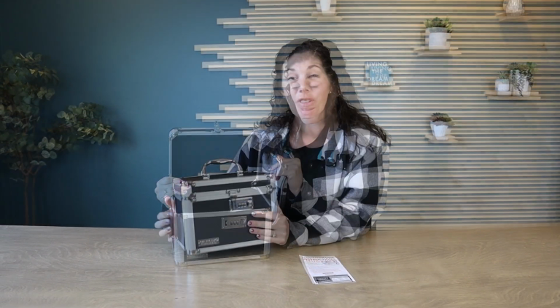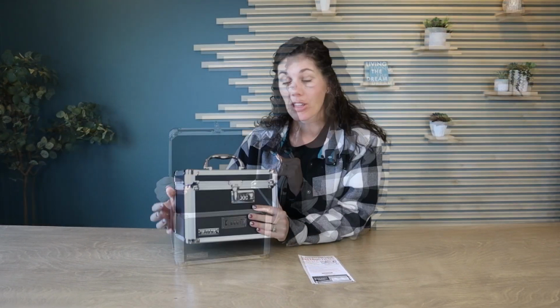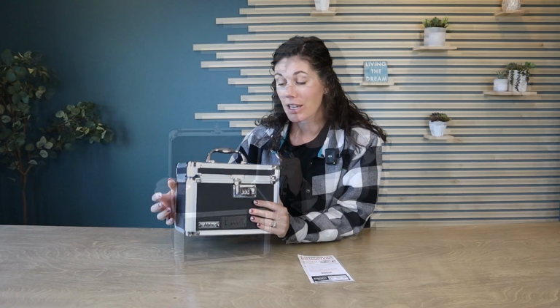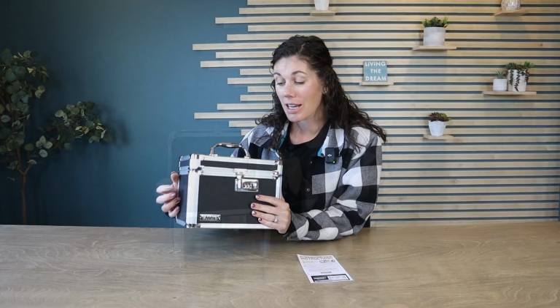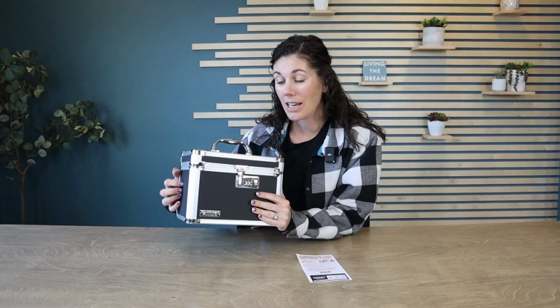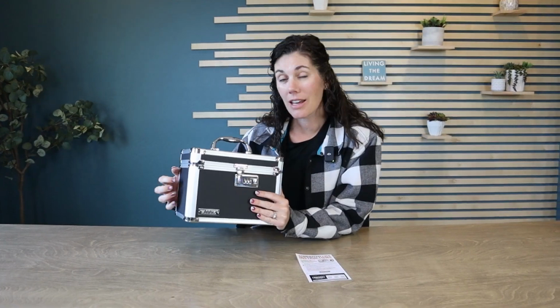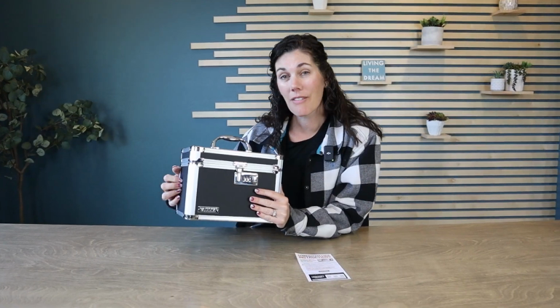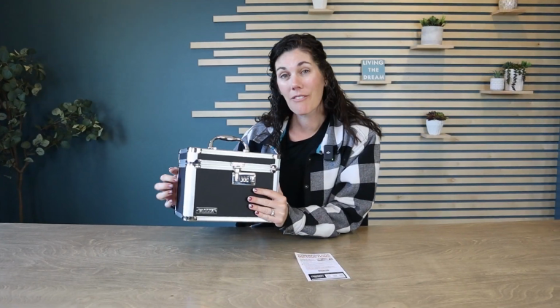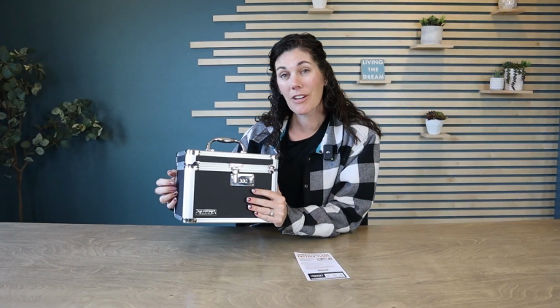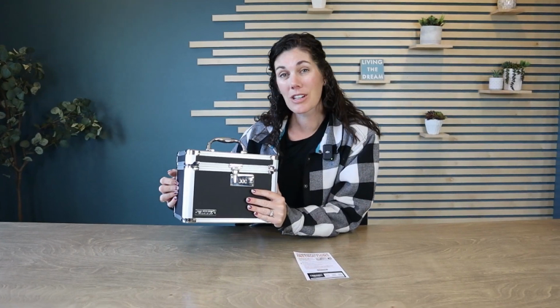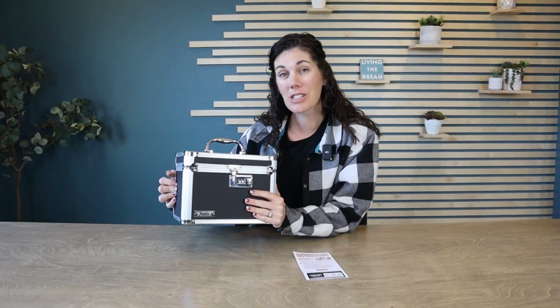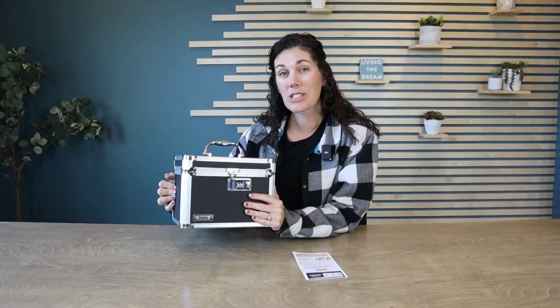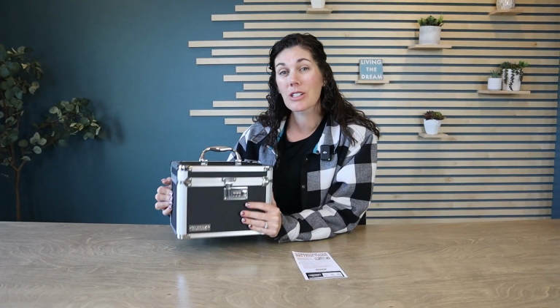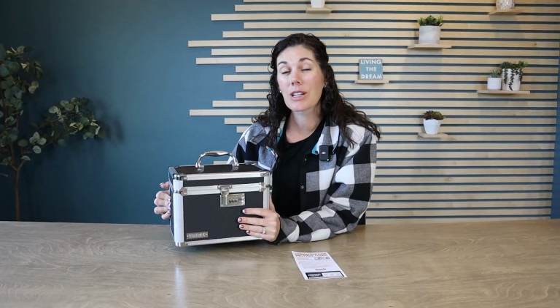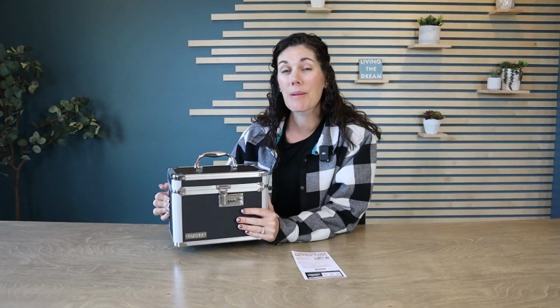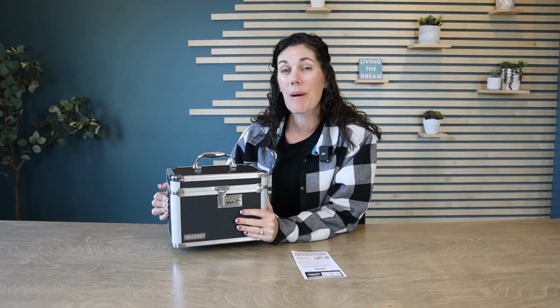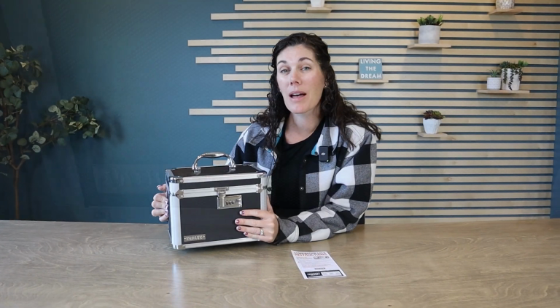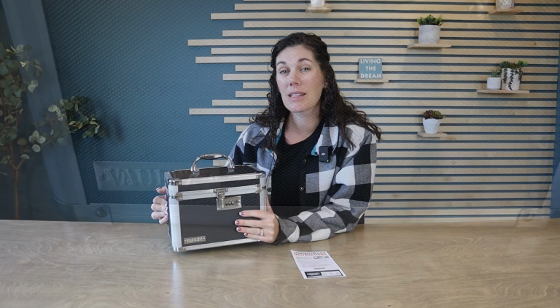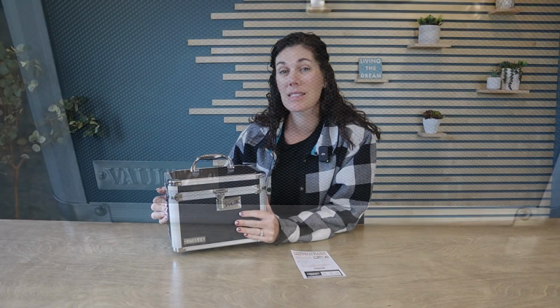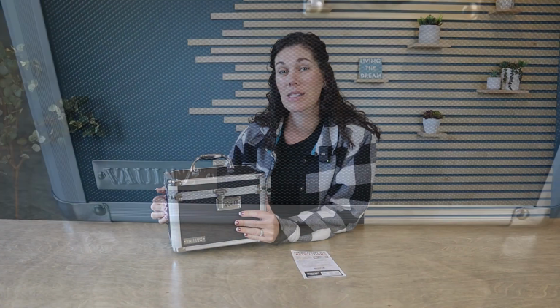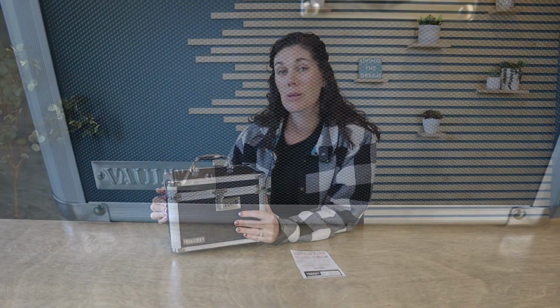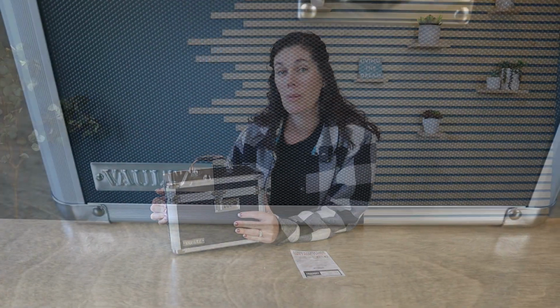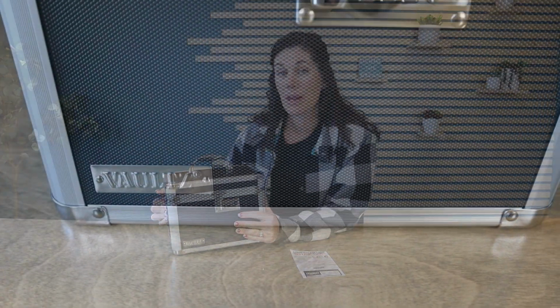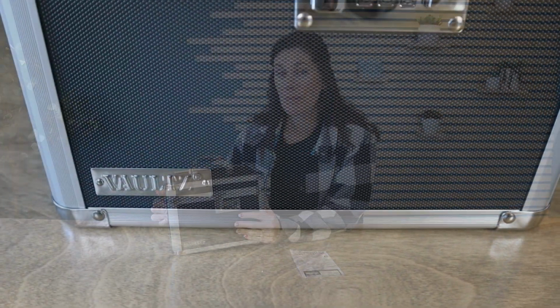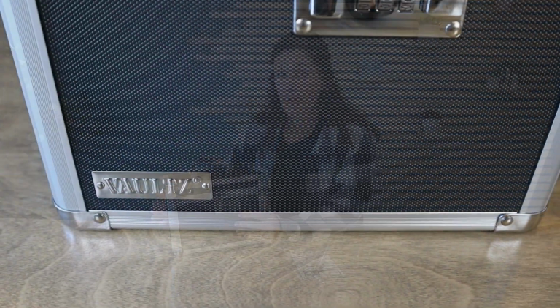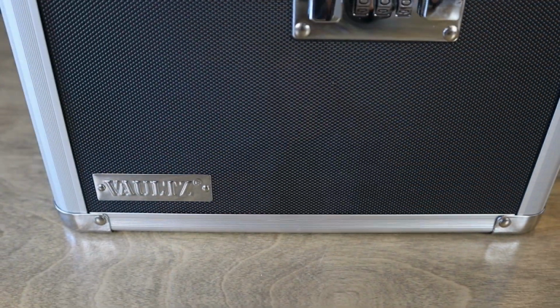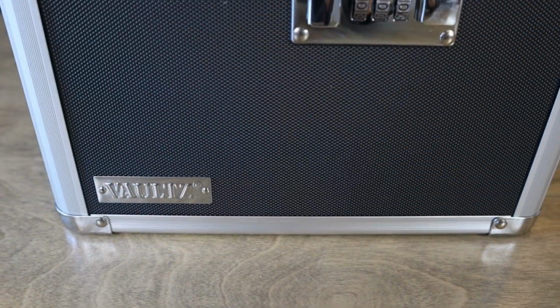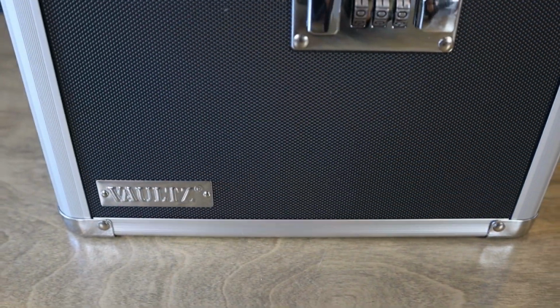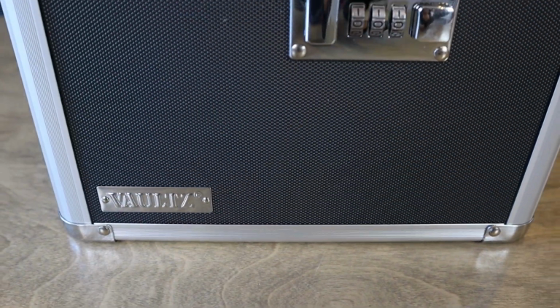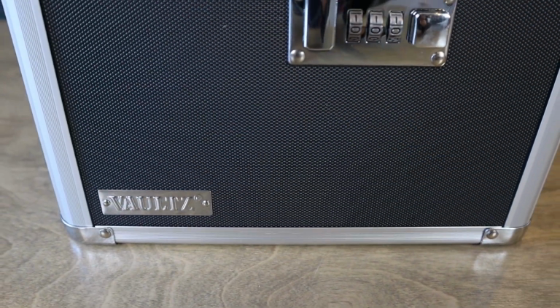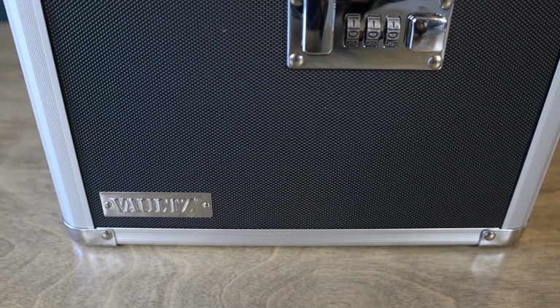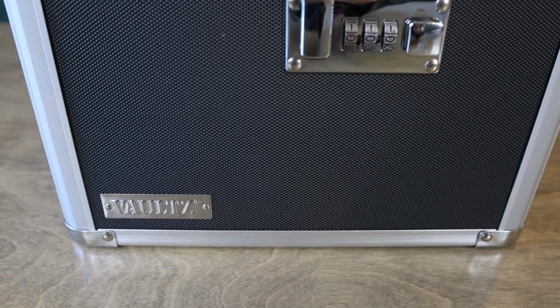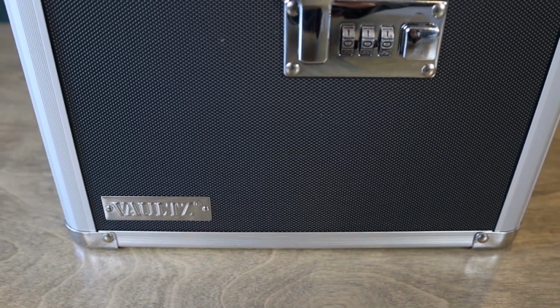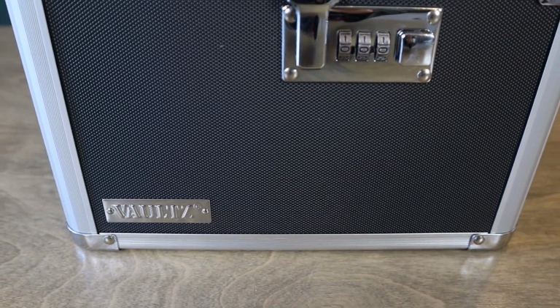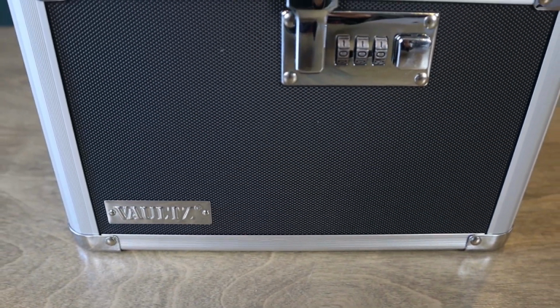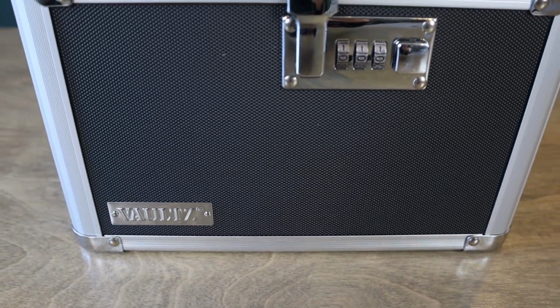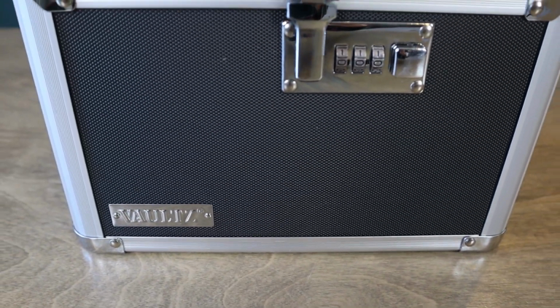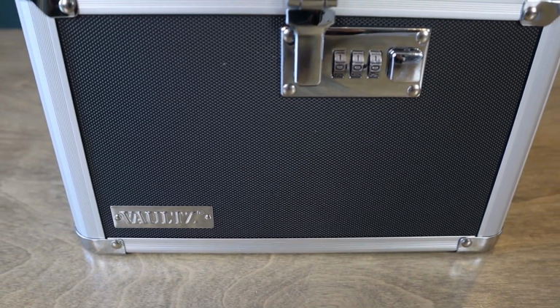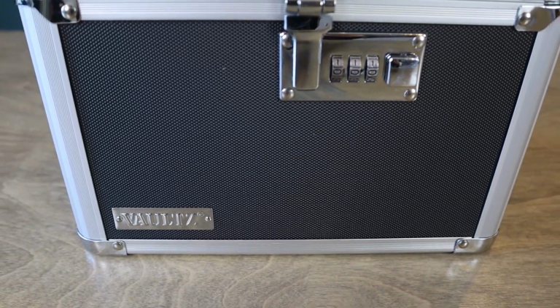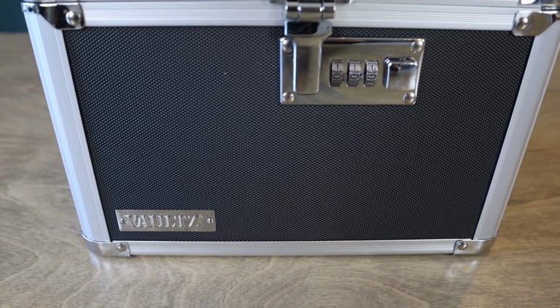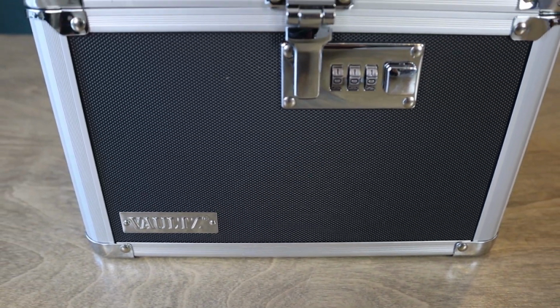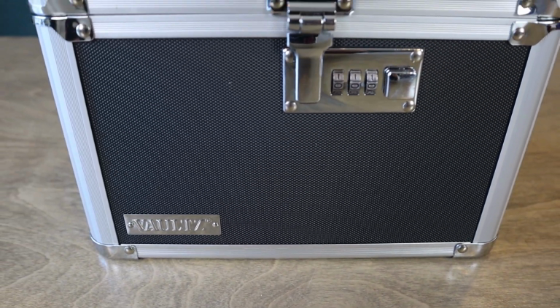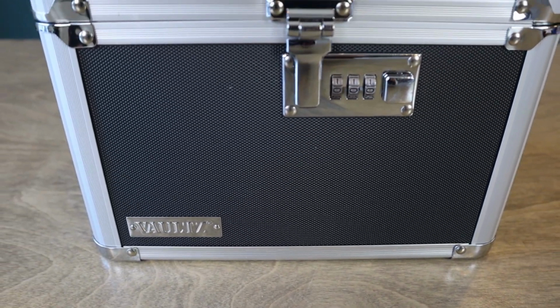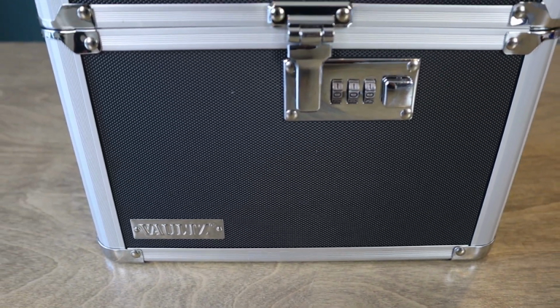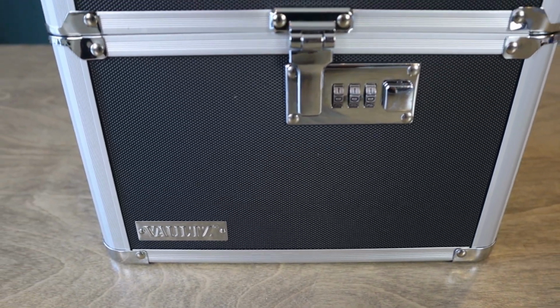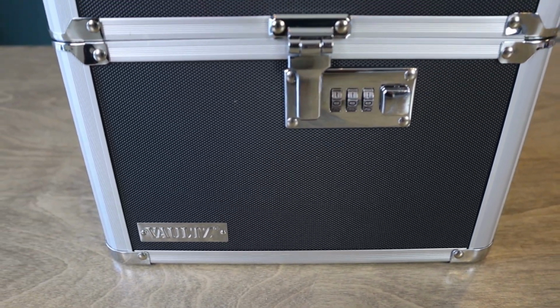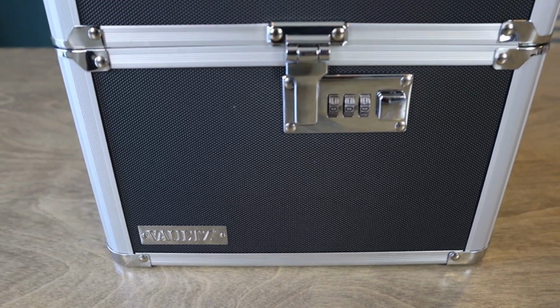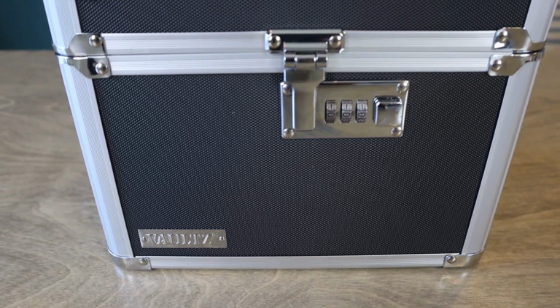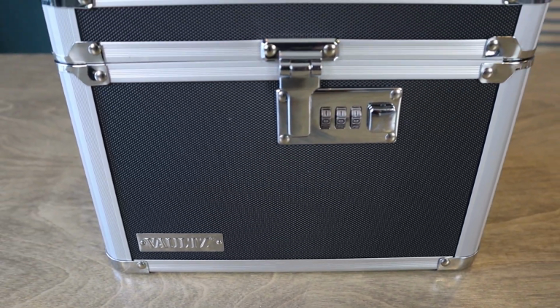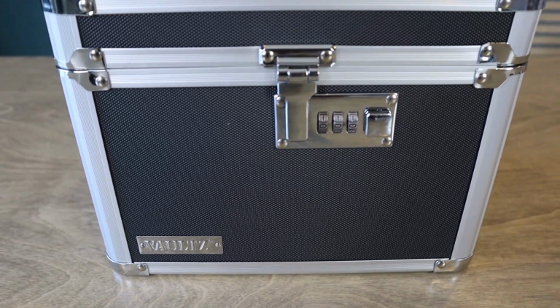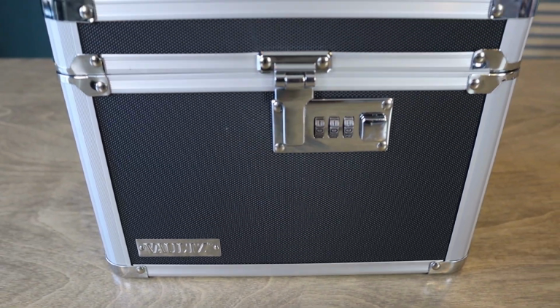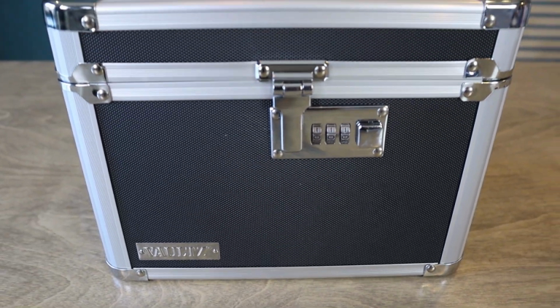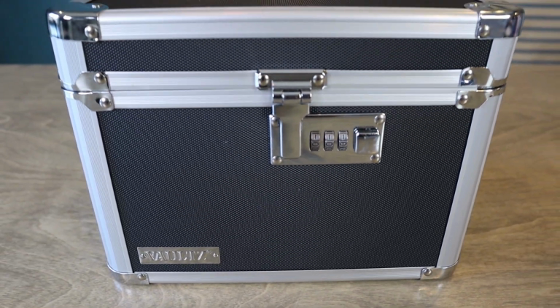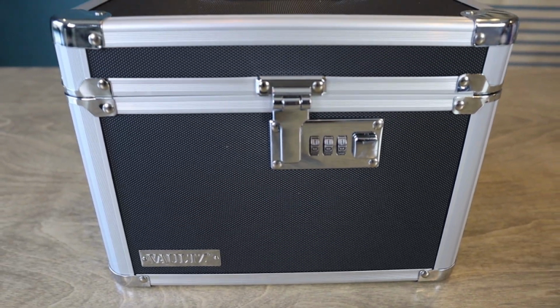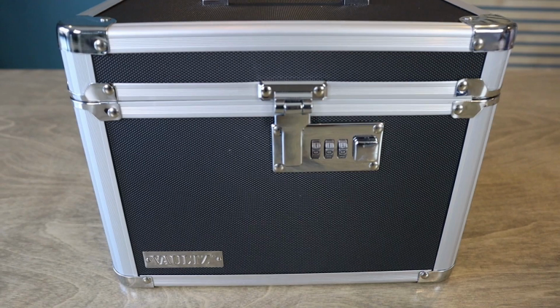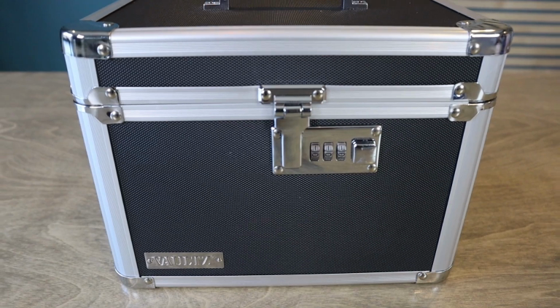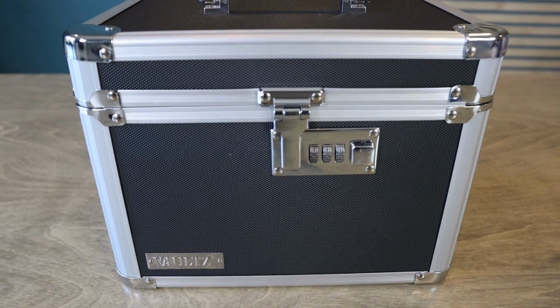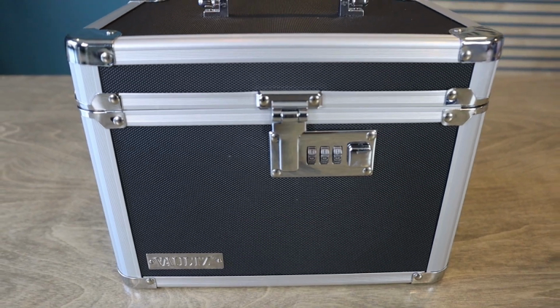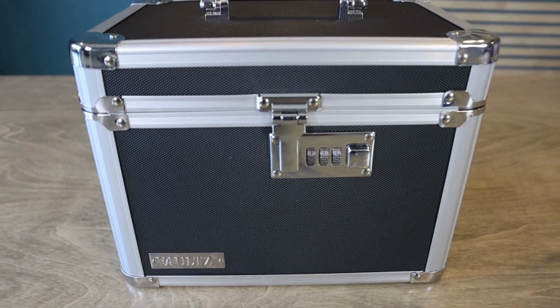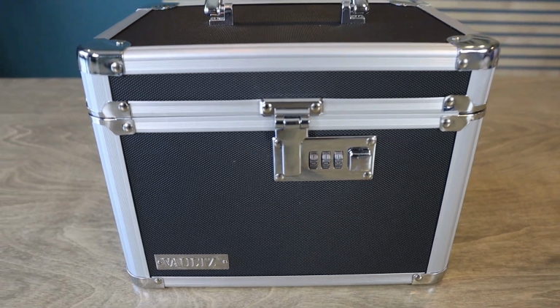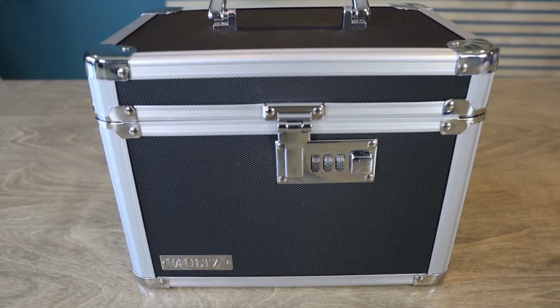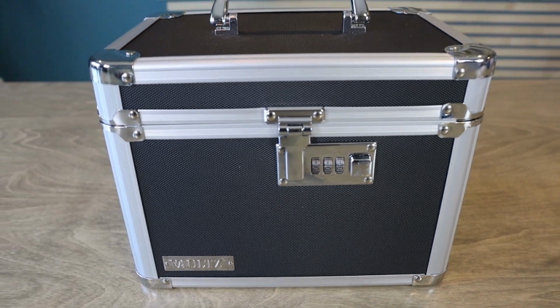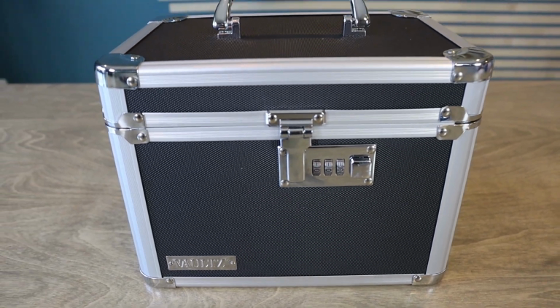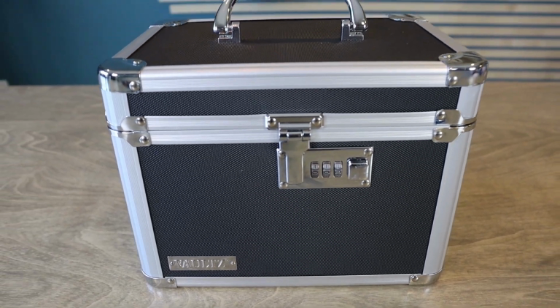So if you're looking for a sturdy box as a way to protect your belongings, this Vaults combination lockbox is a great option.